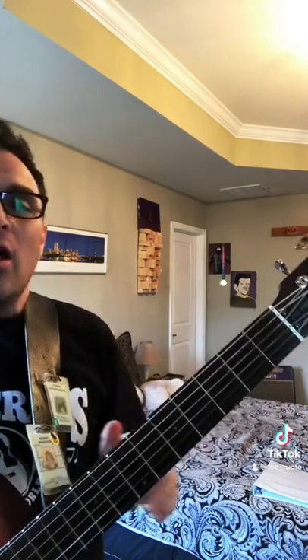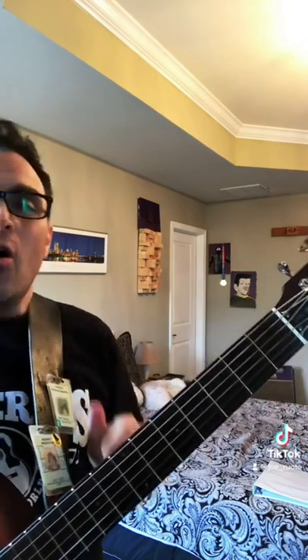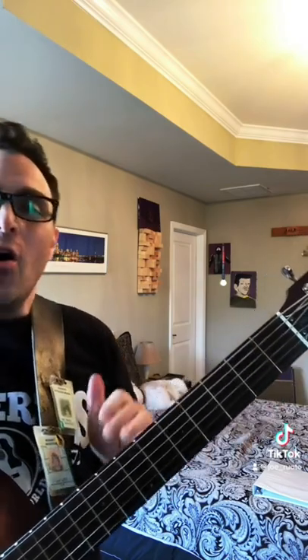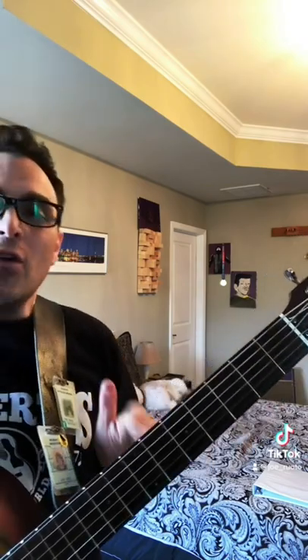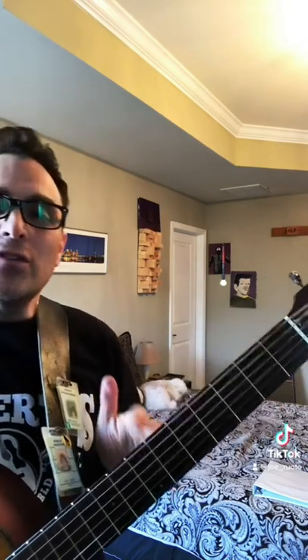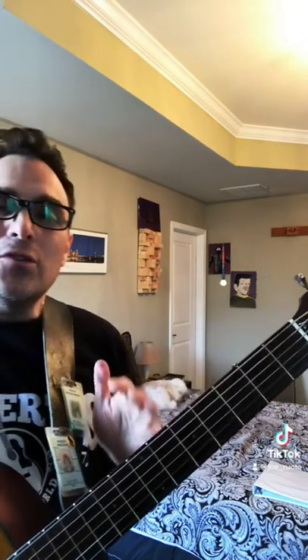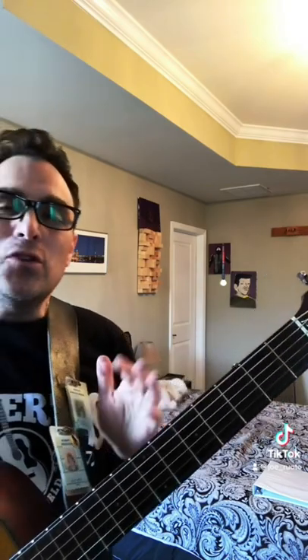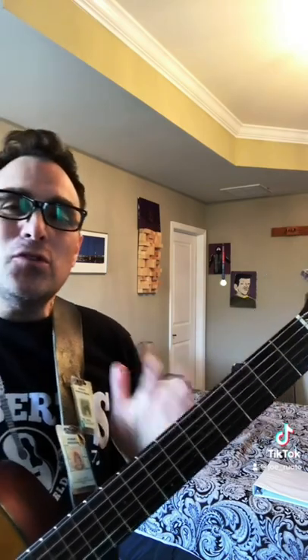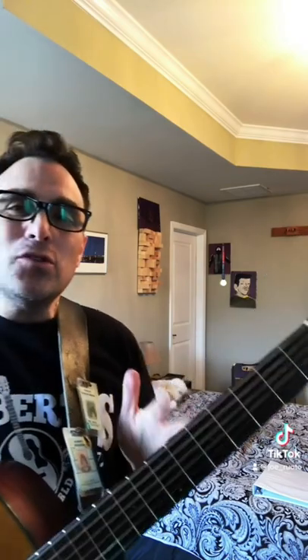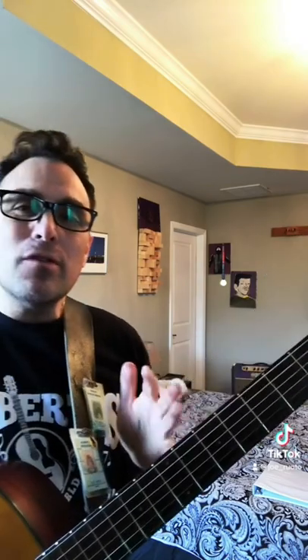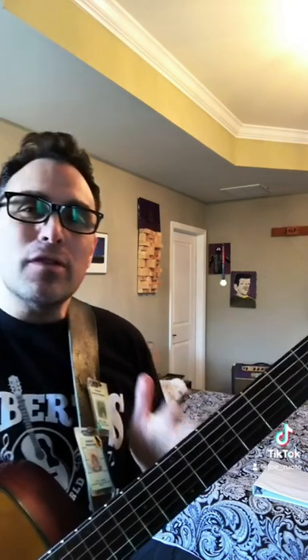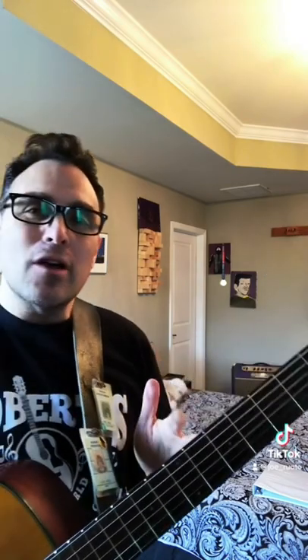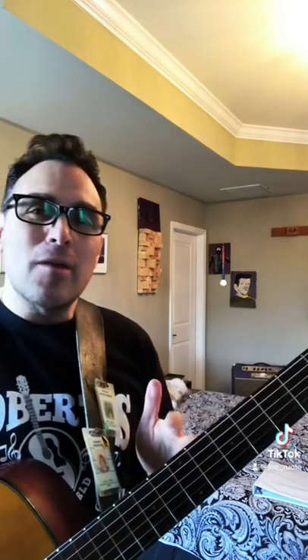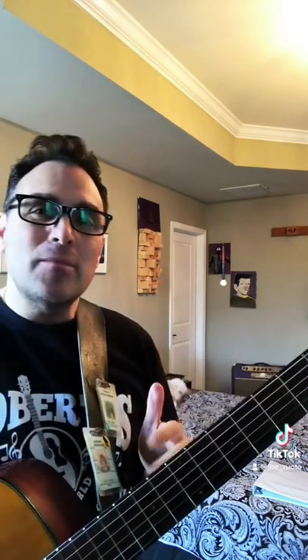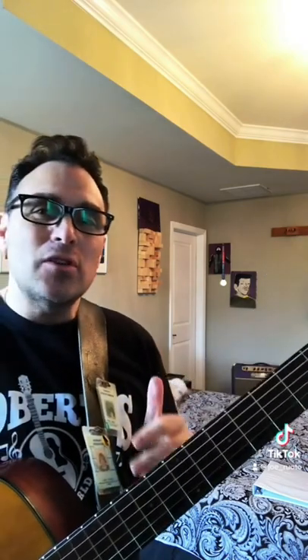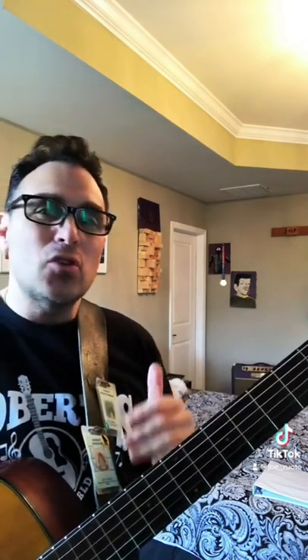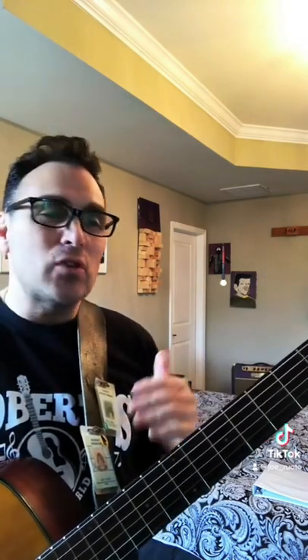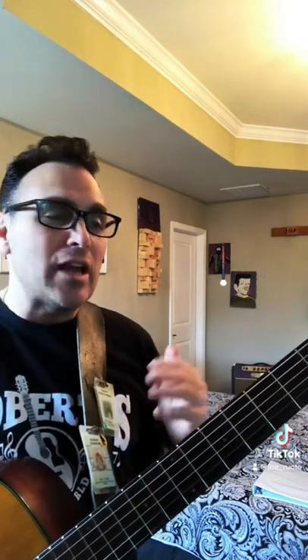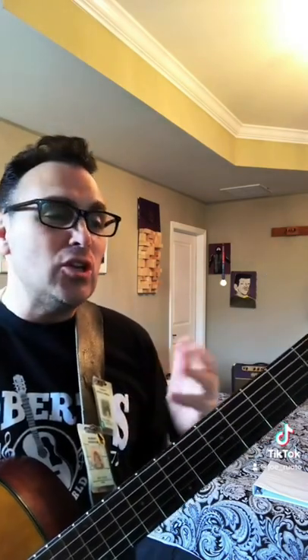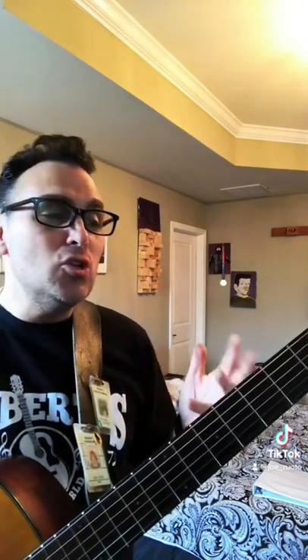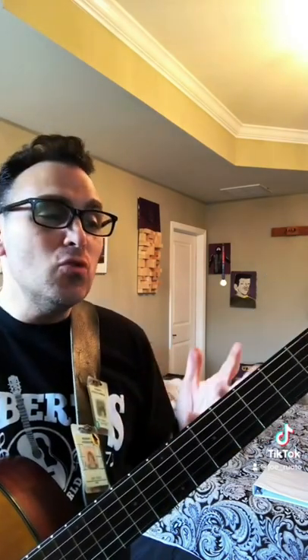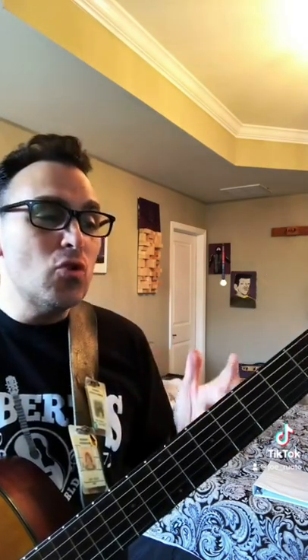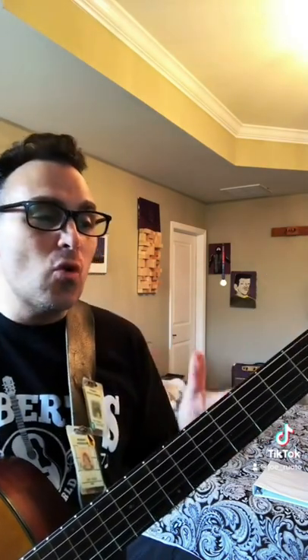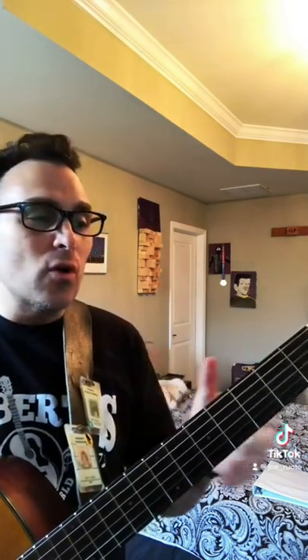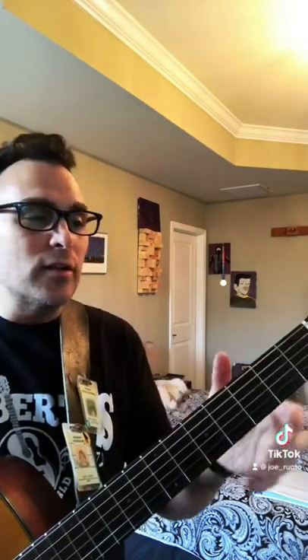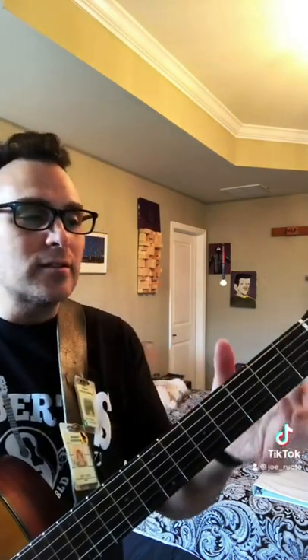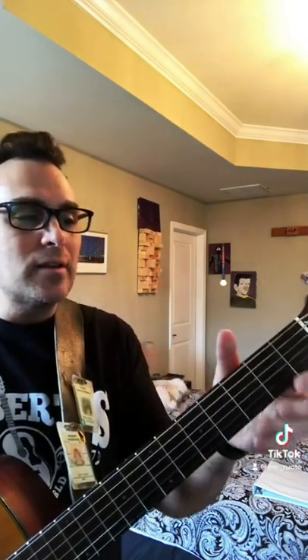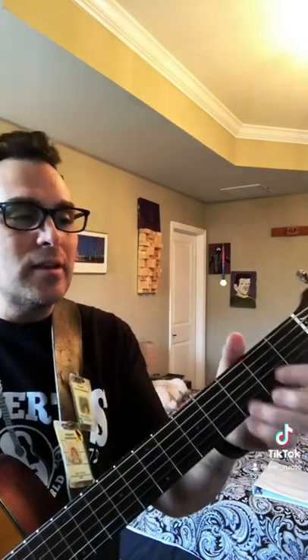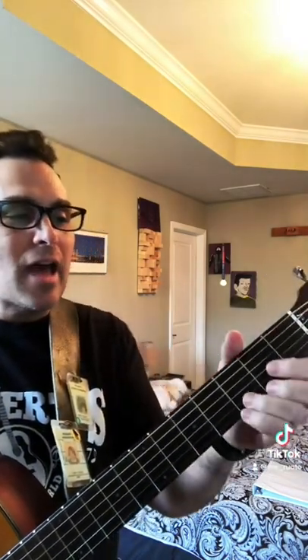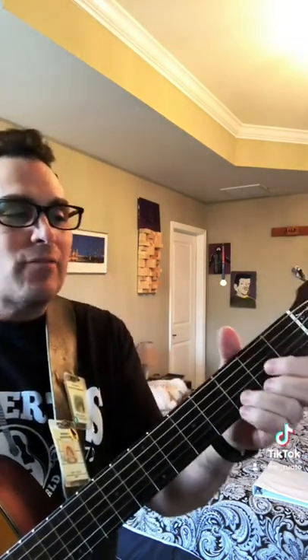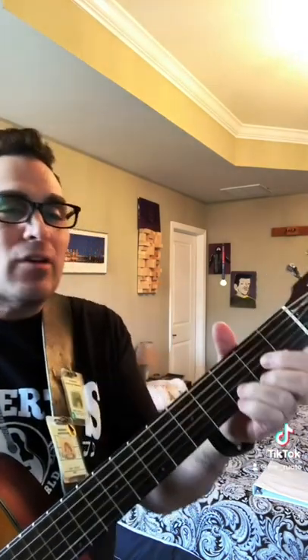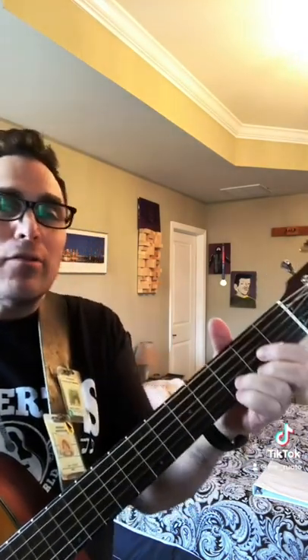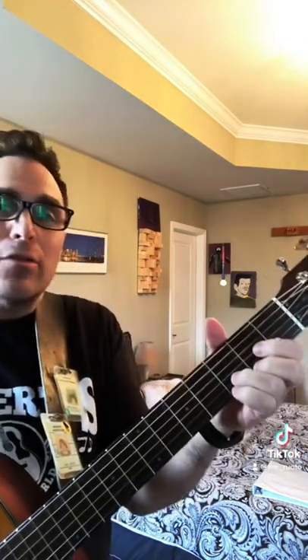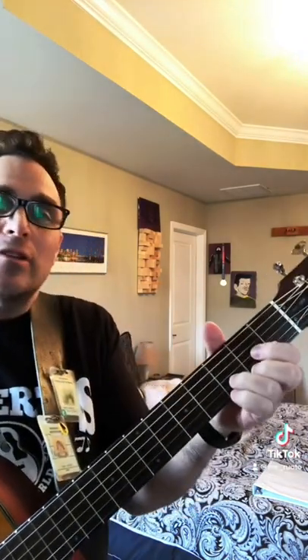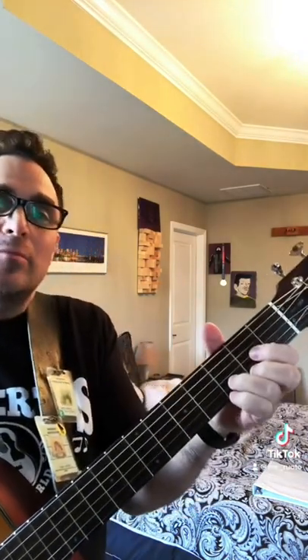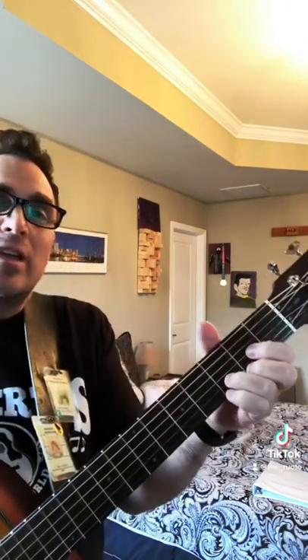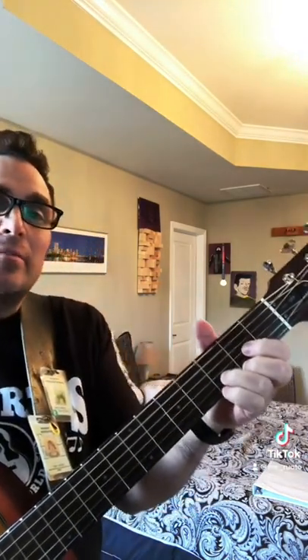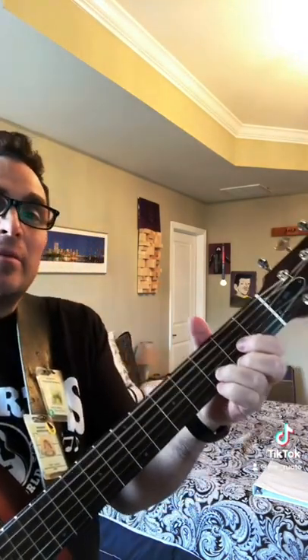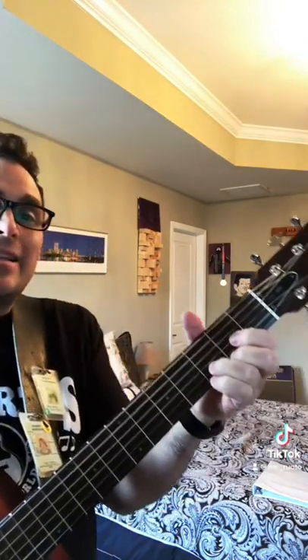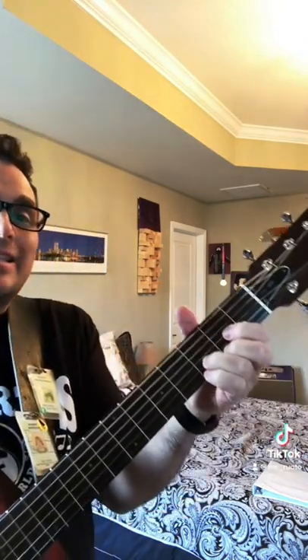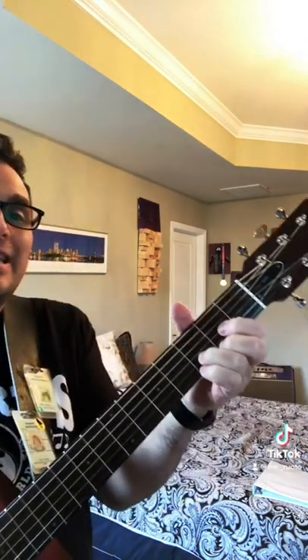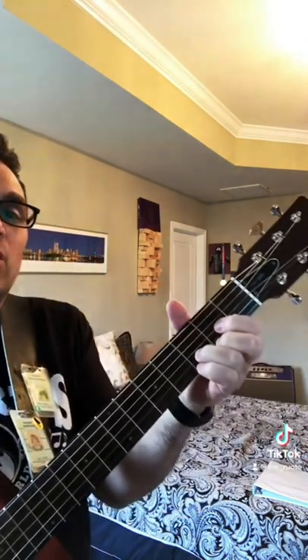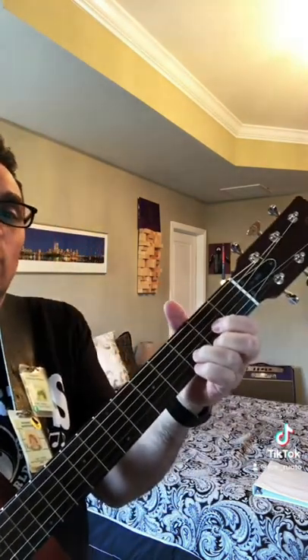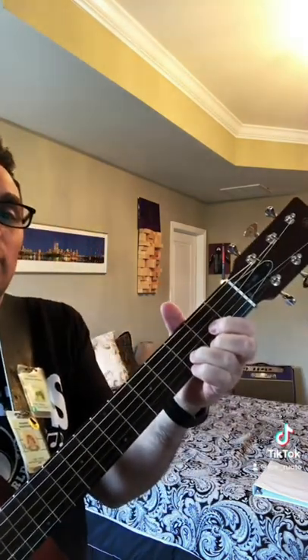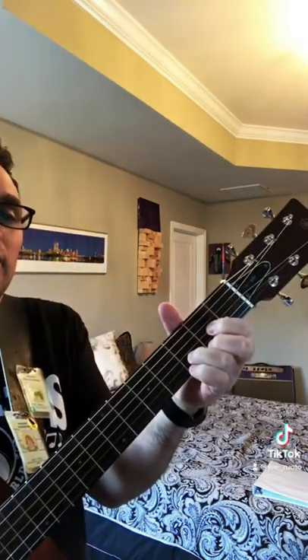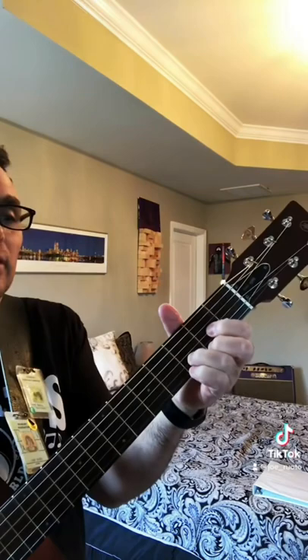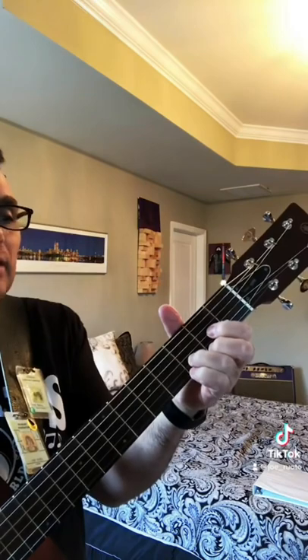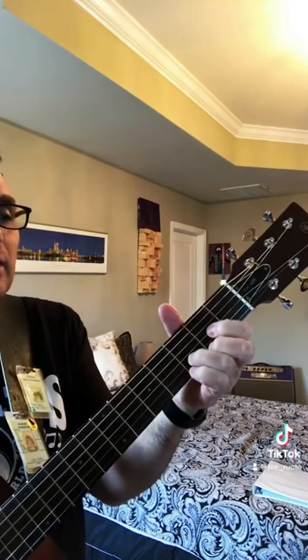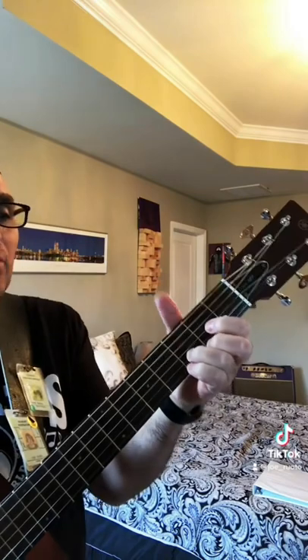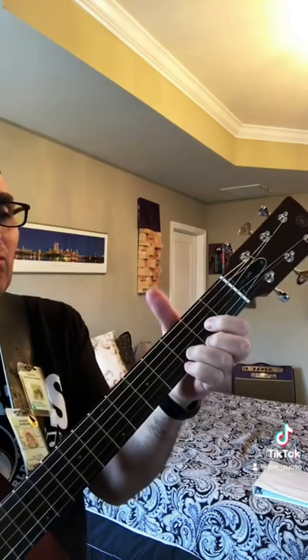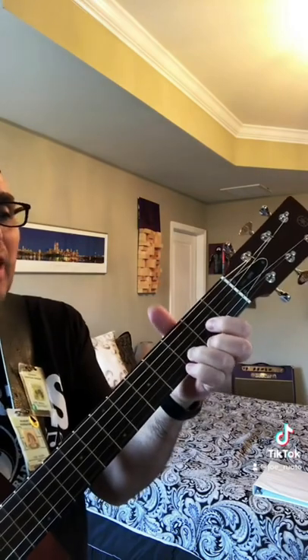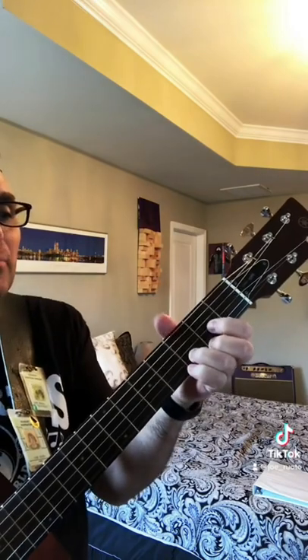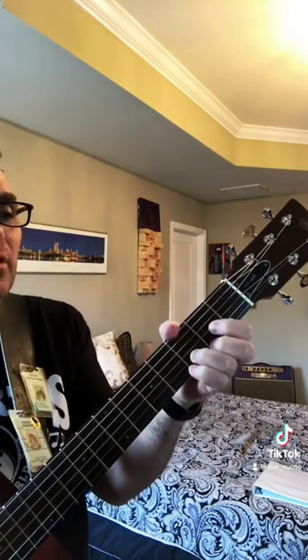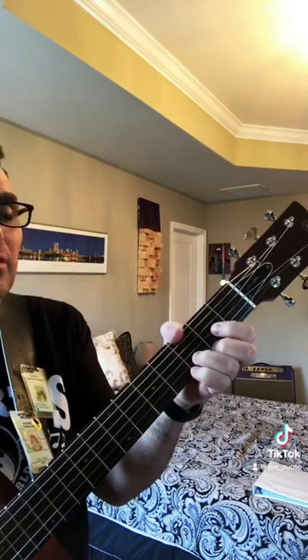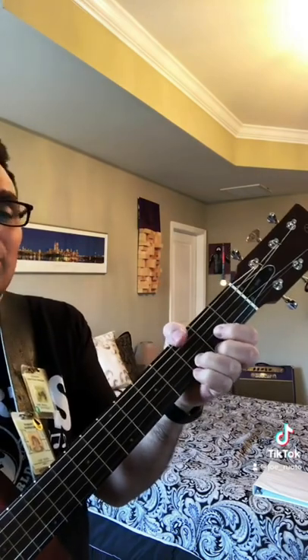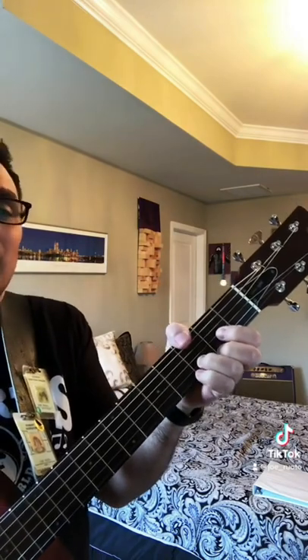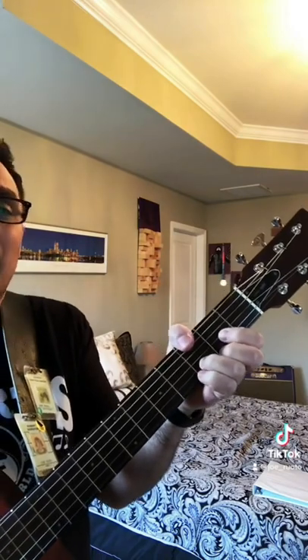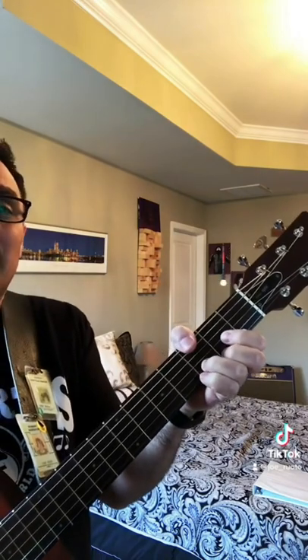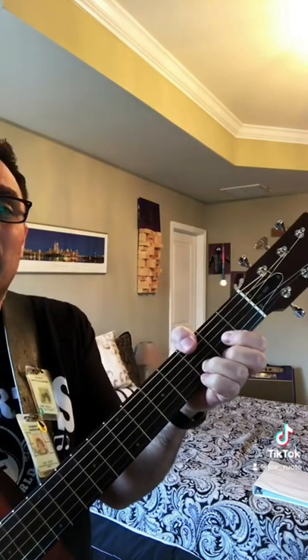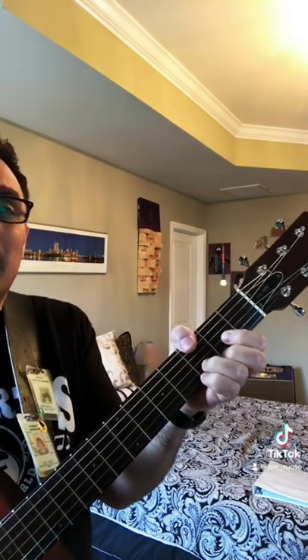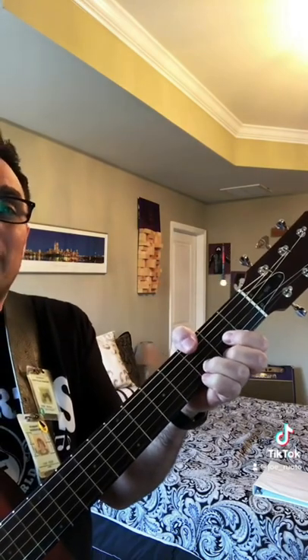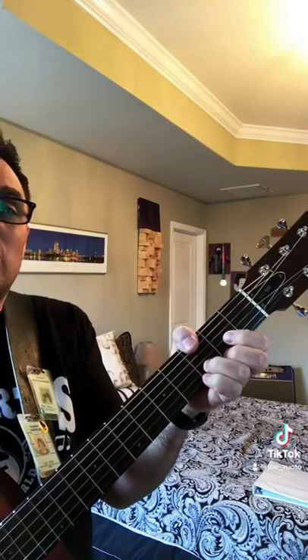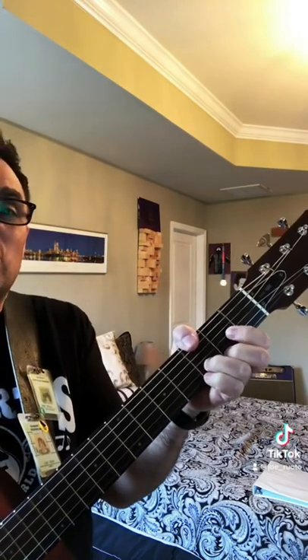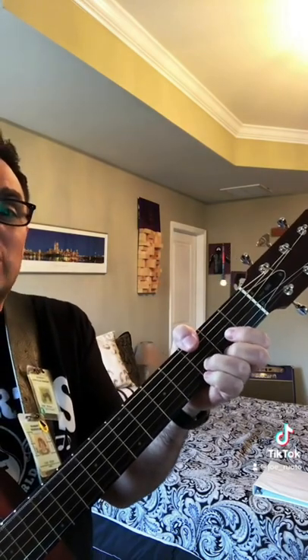You can also use your thumb to create new chords. Have you ever thought to play a D chord, but wrap your thumb around and grab a G?